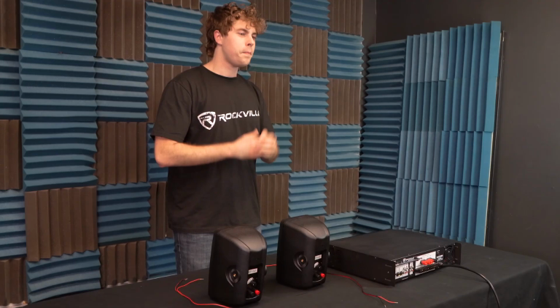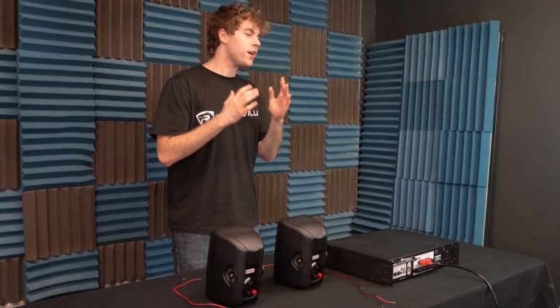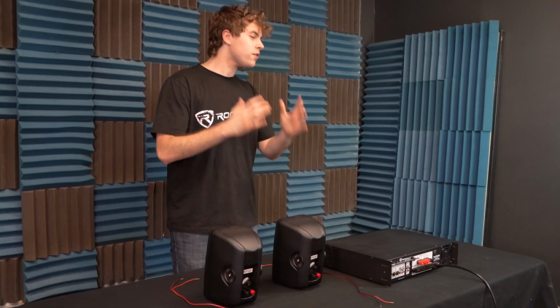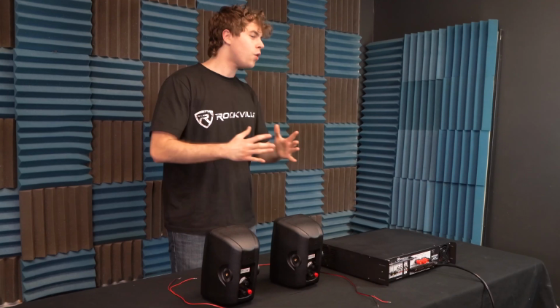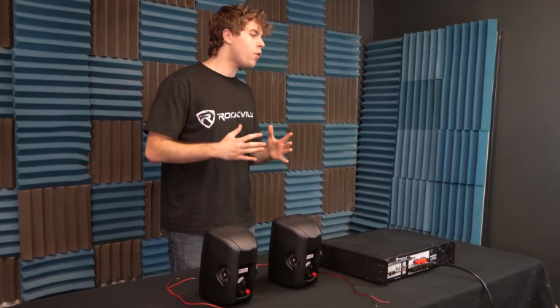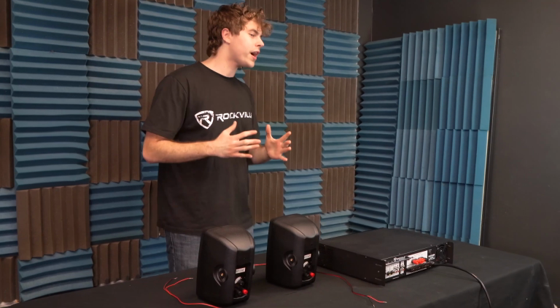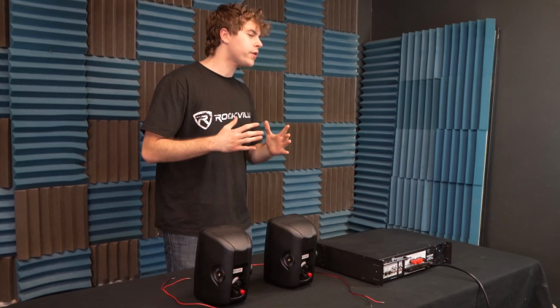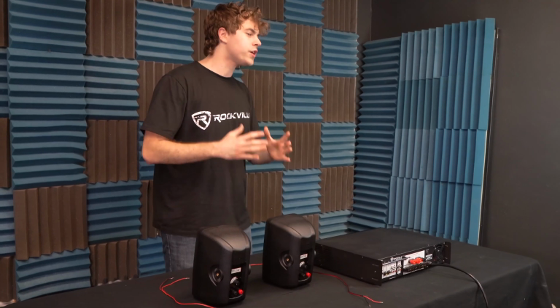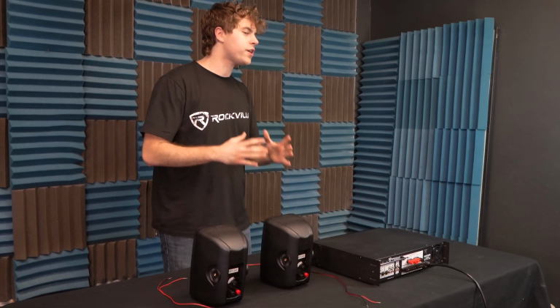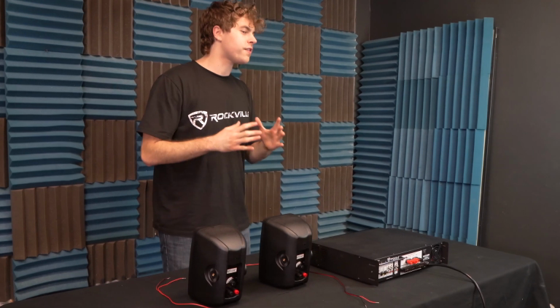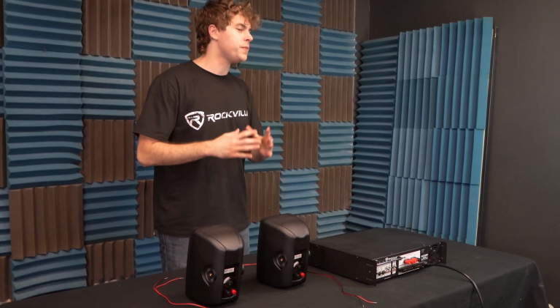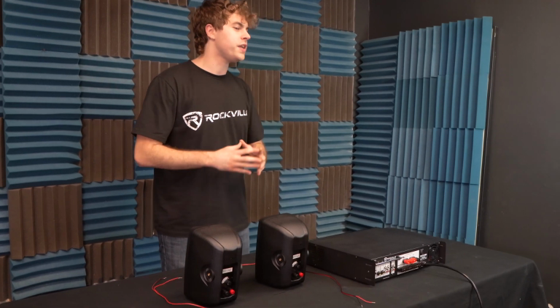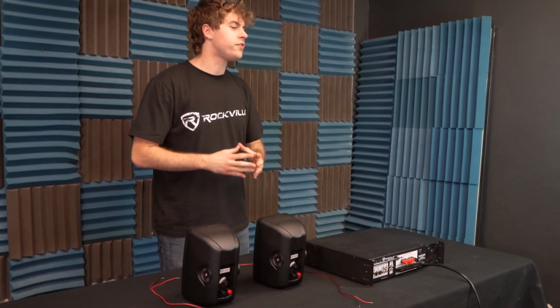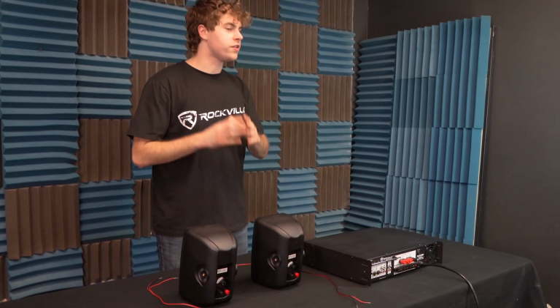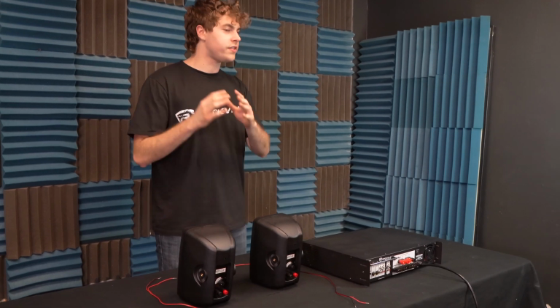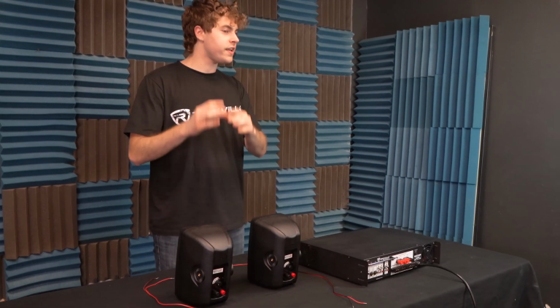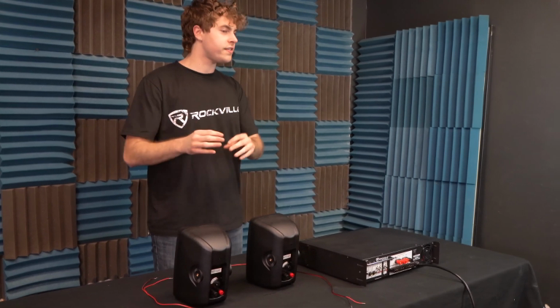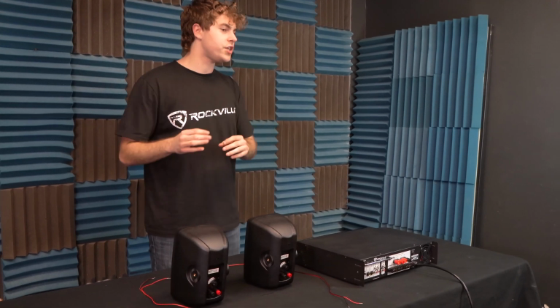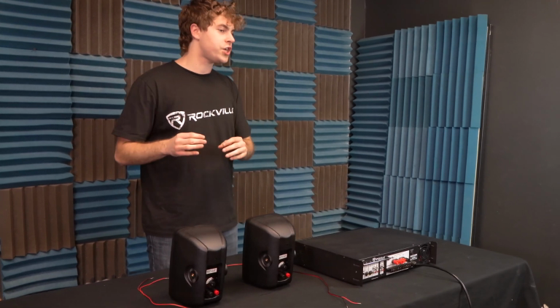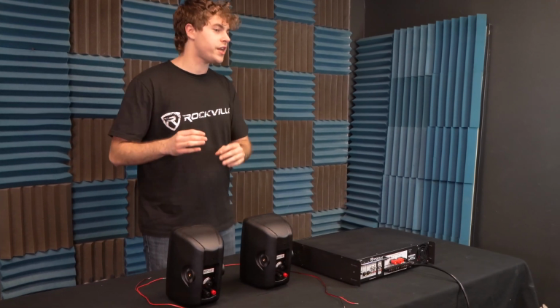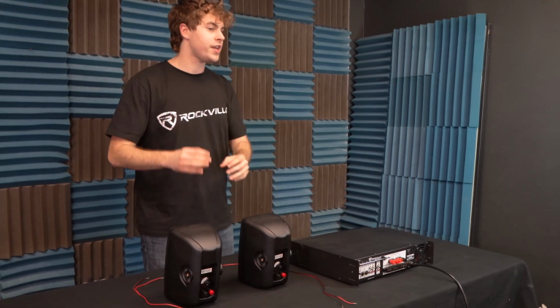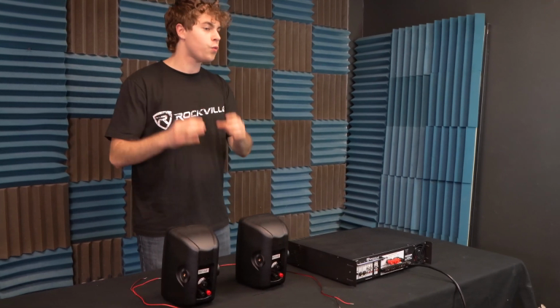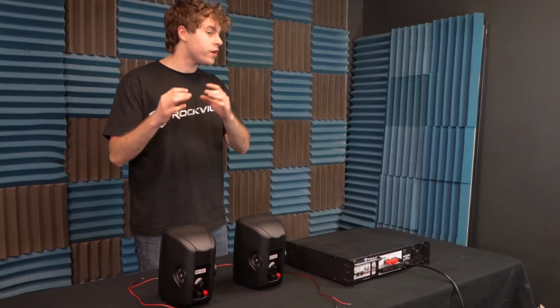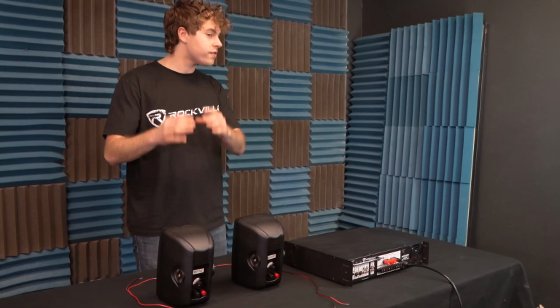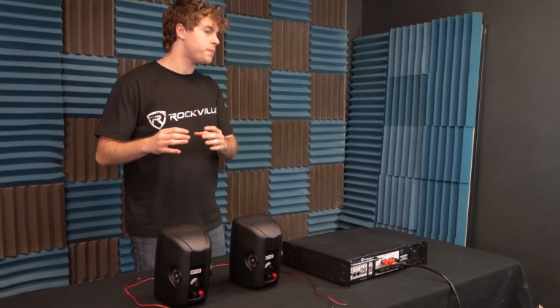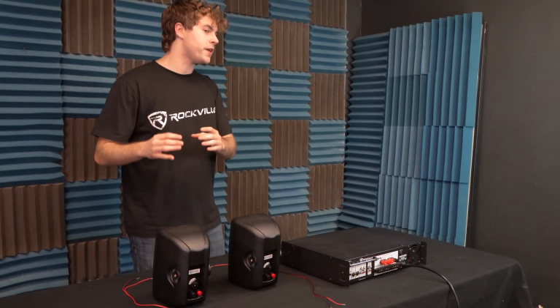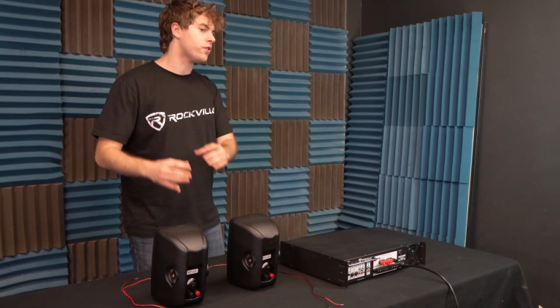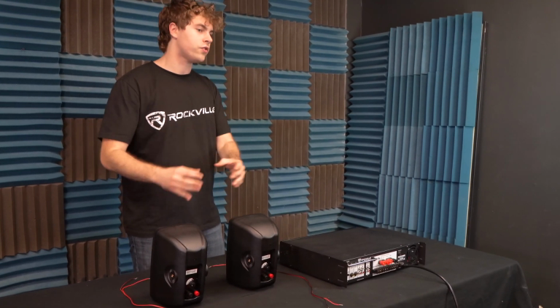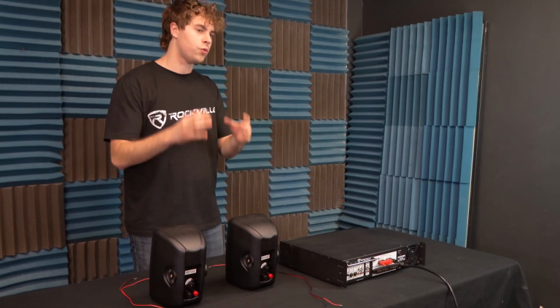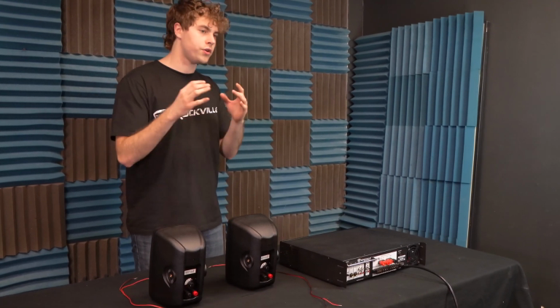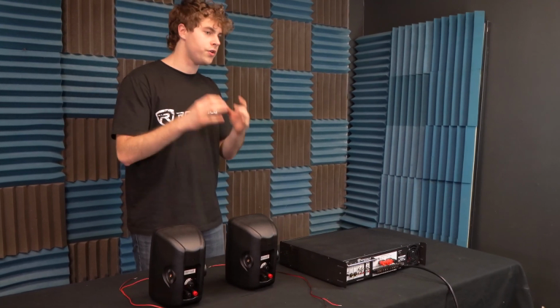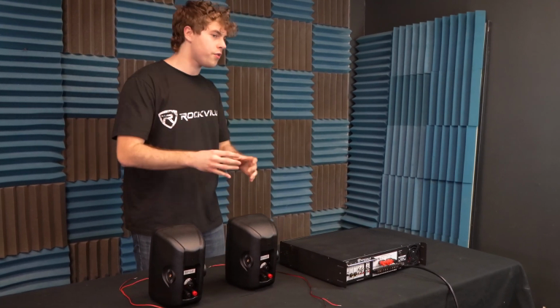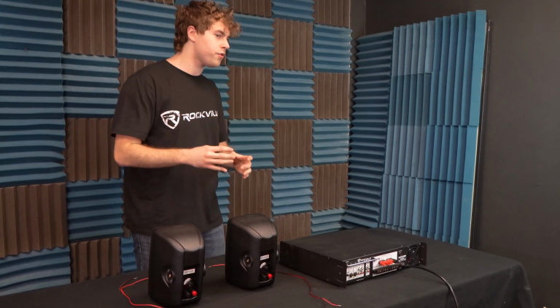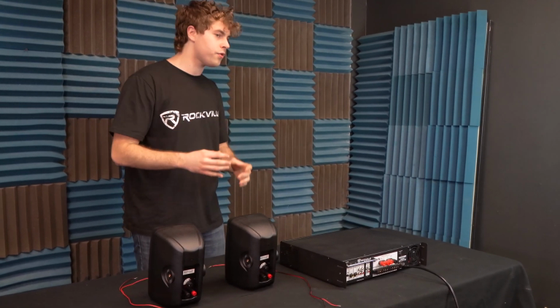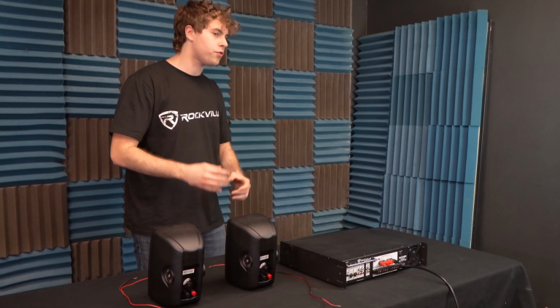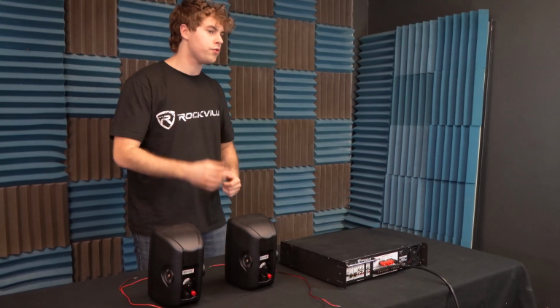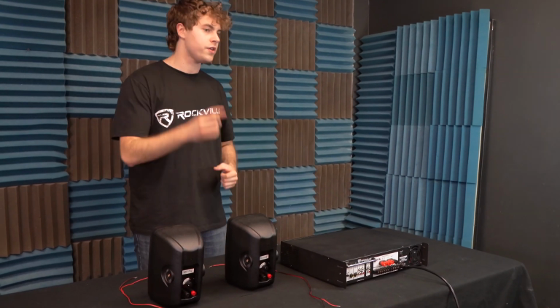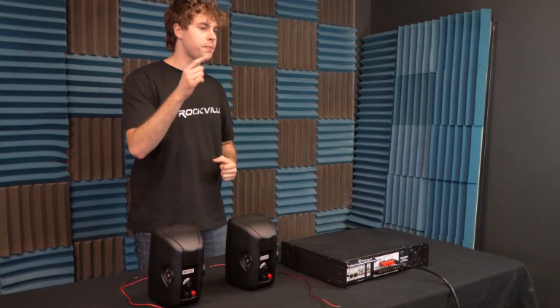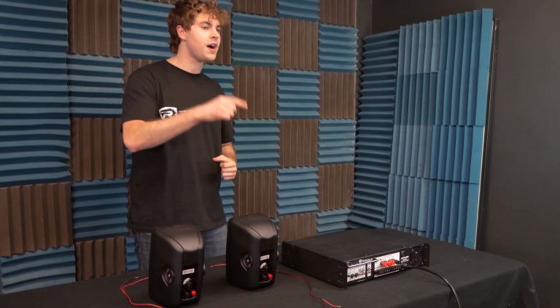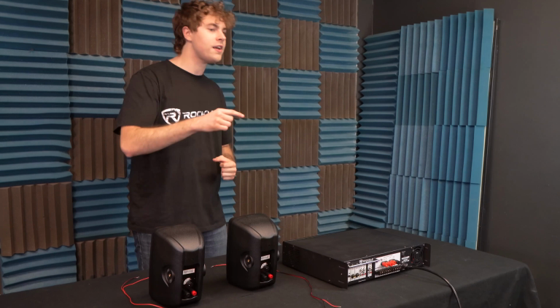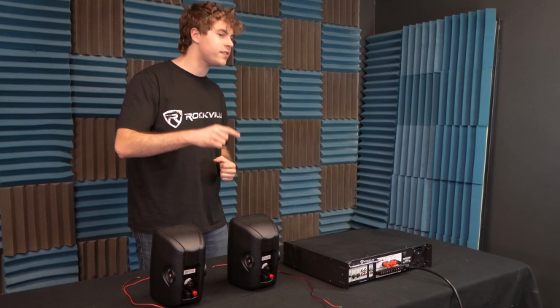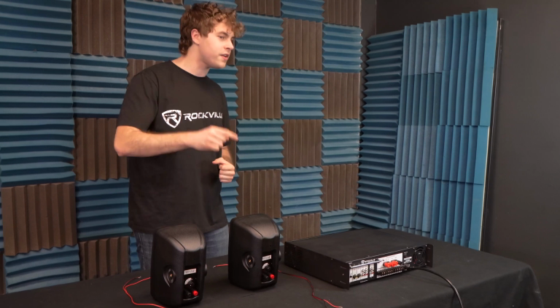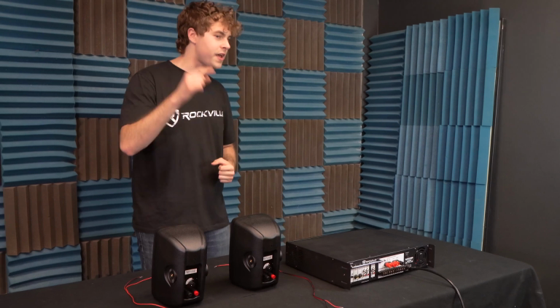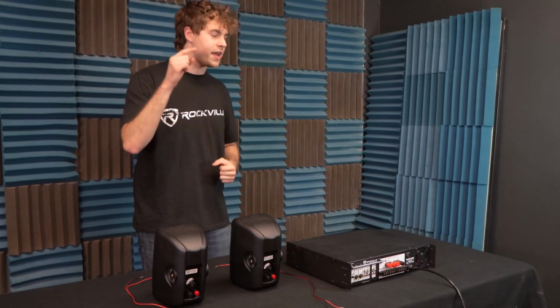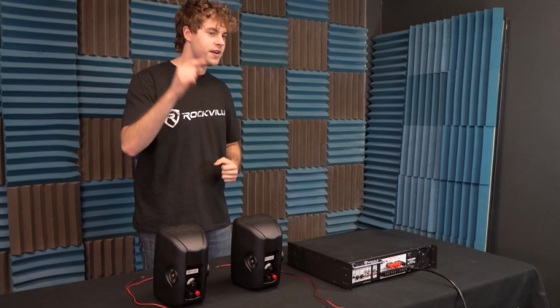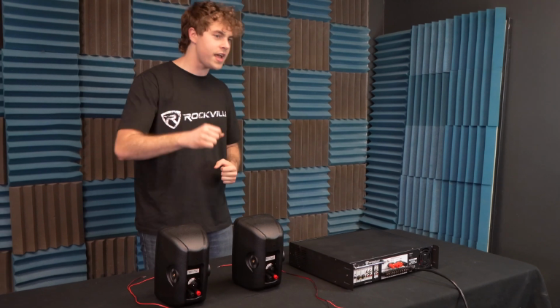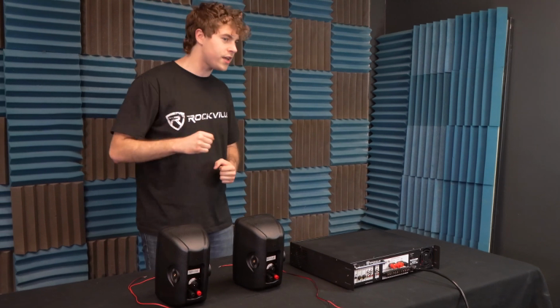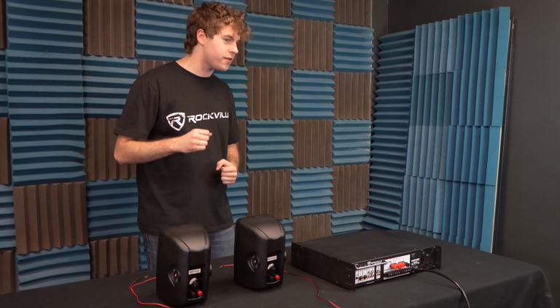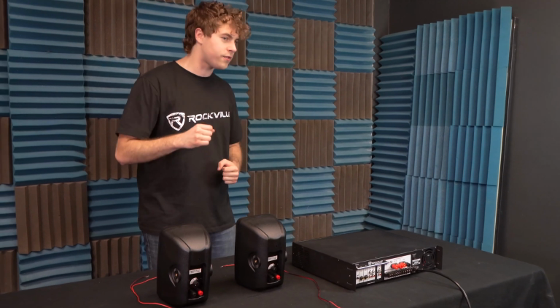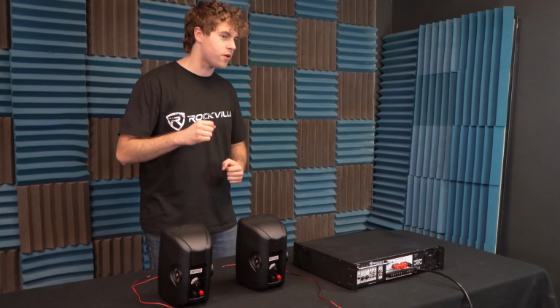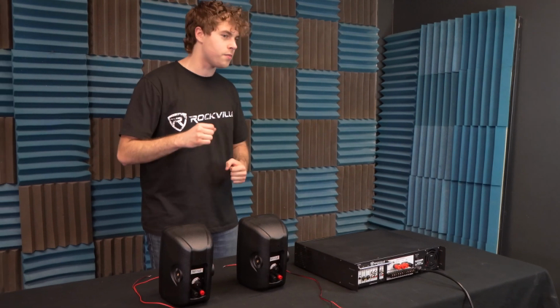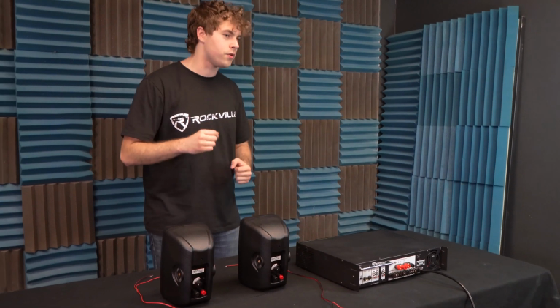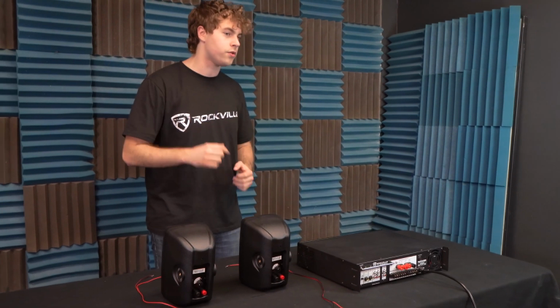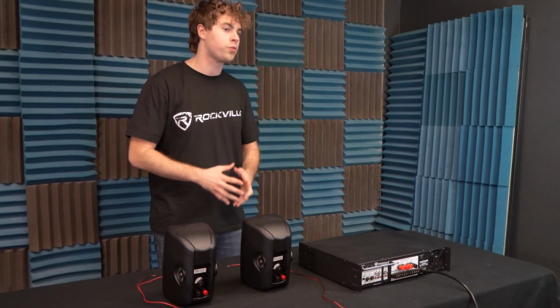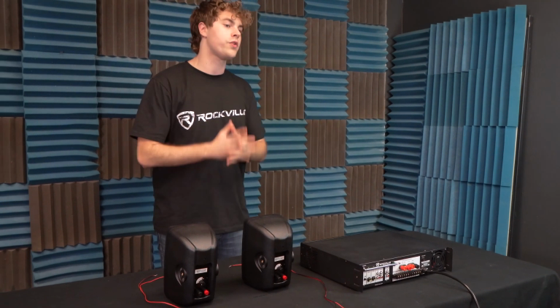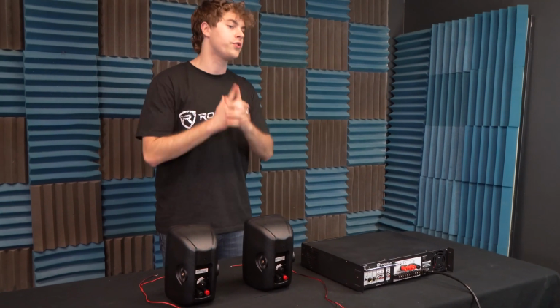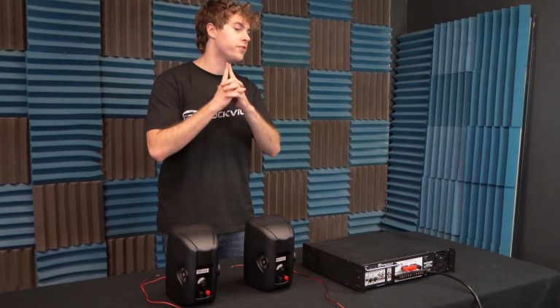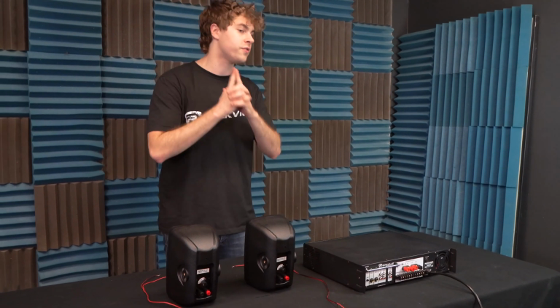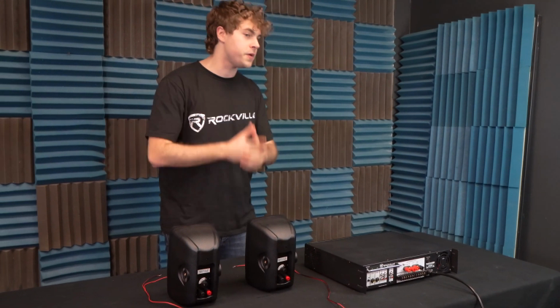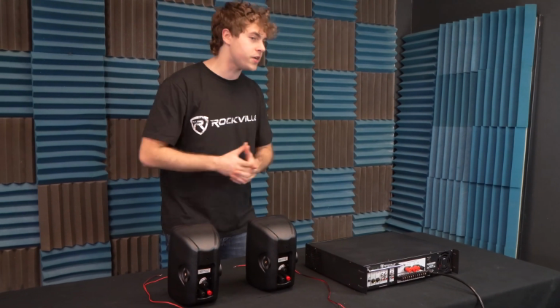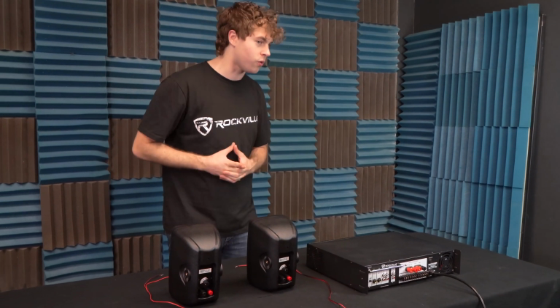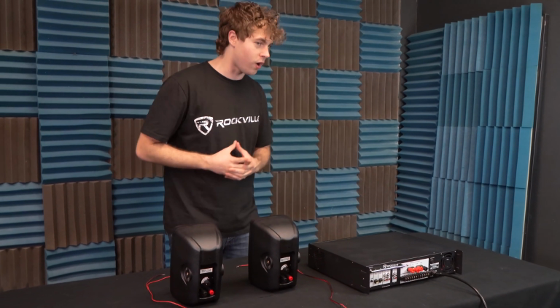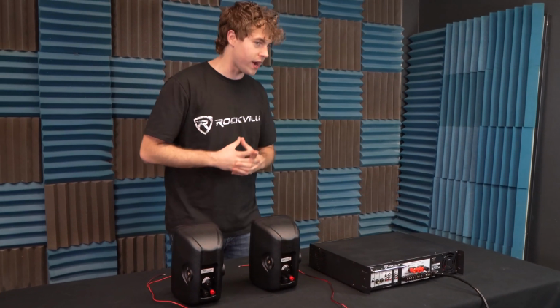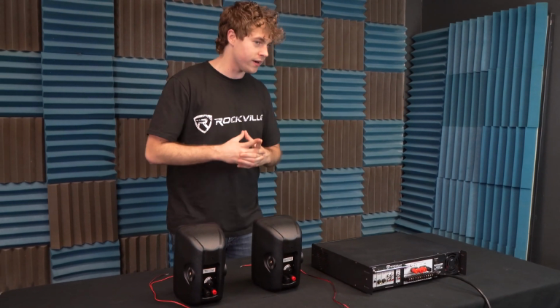Parallel wiring just means you're daisy chaining one speaker to another through the positive and negative terminals with your speaker wire.